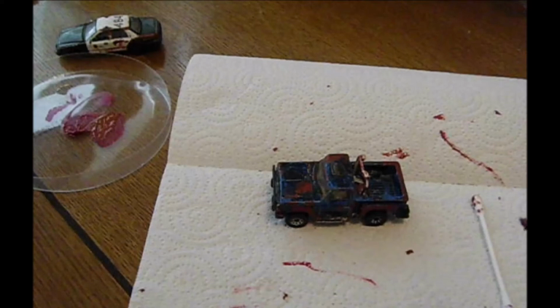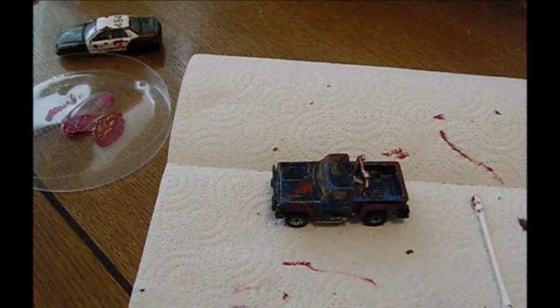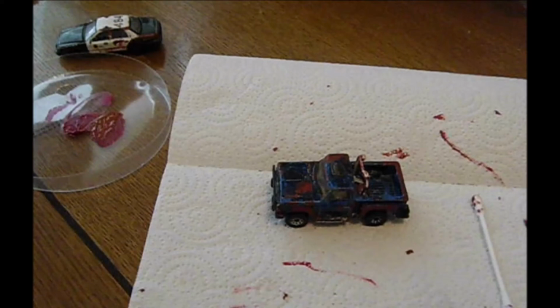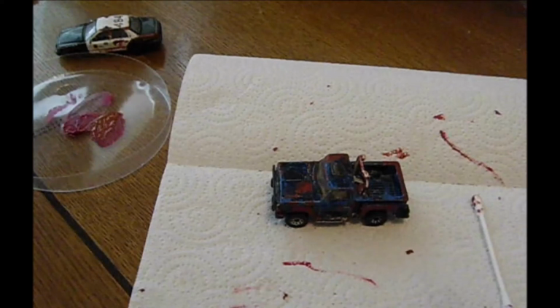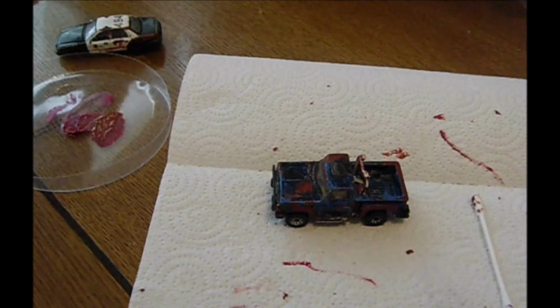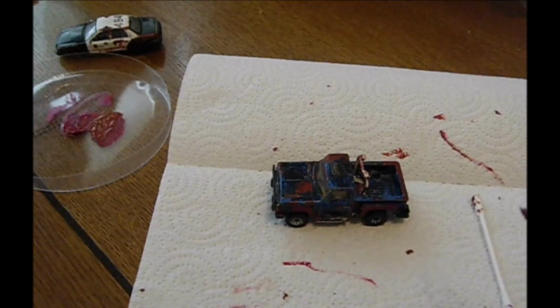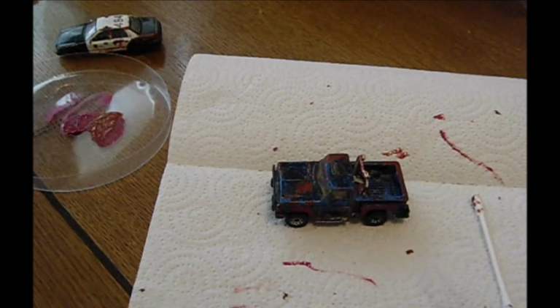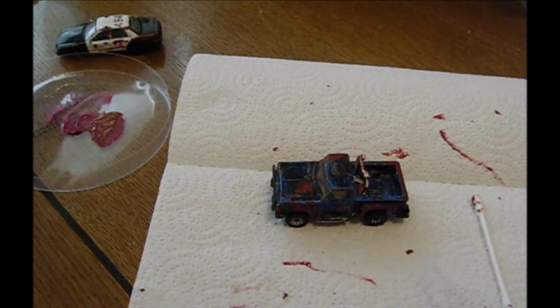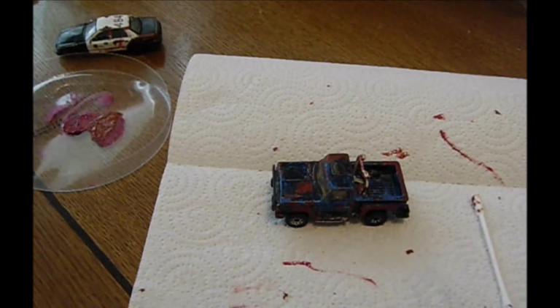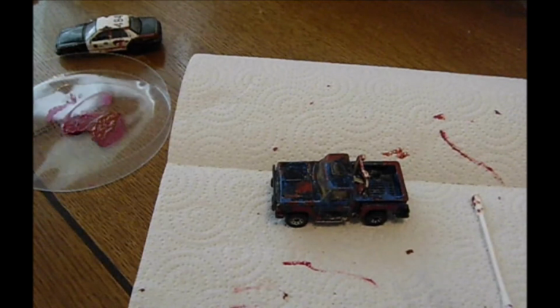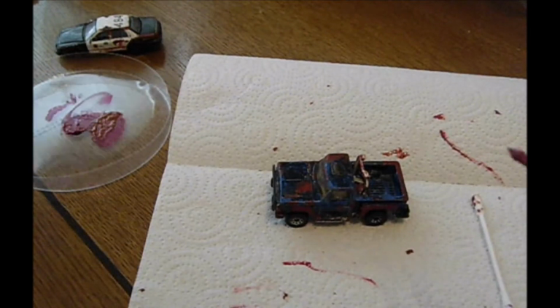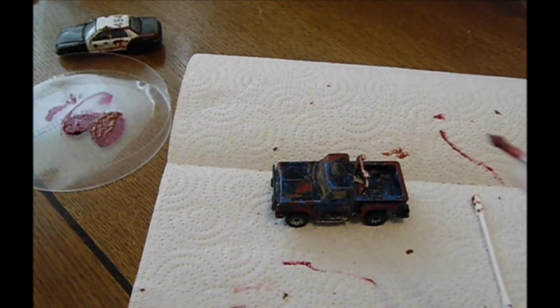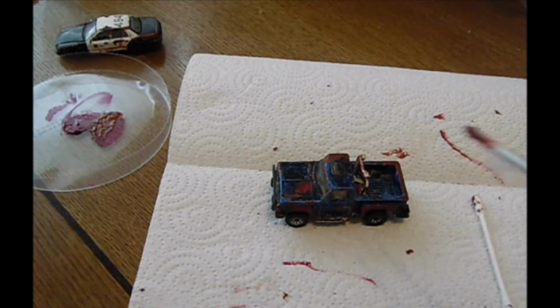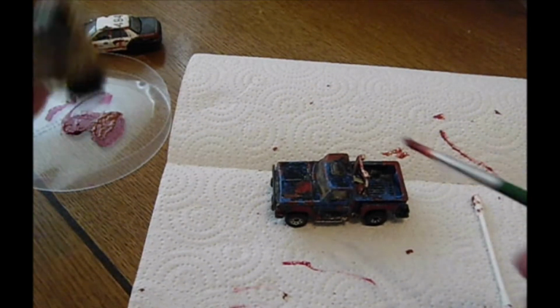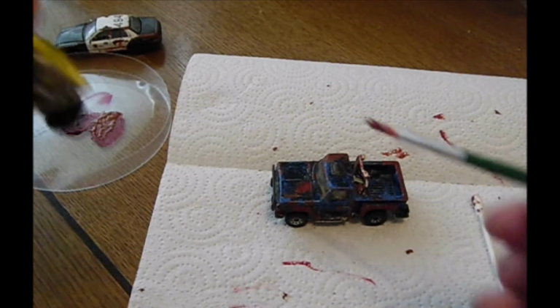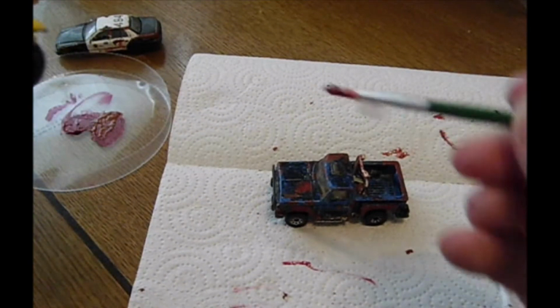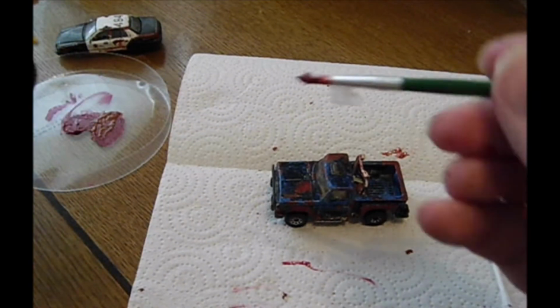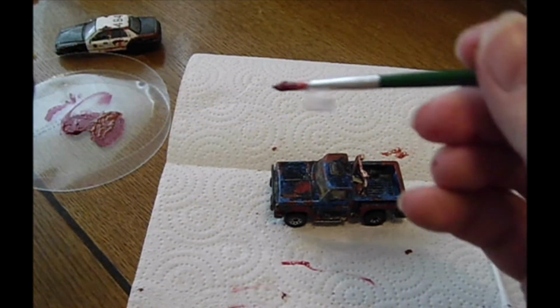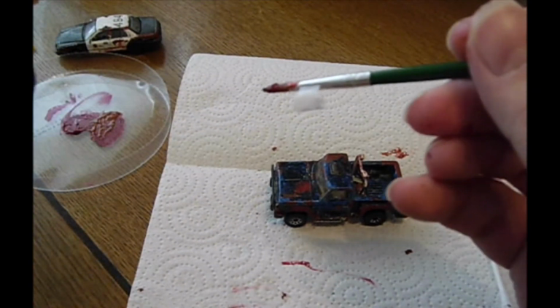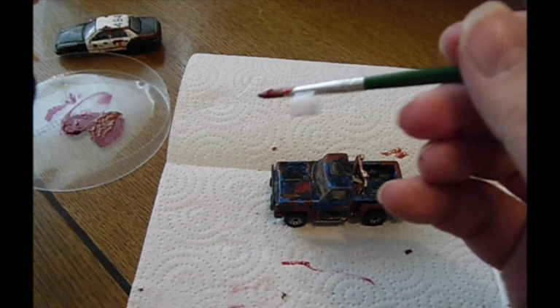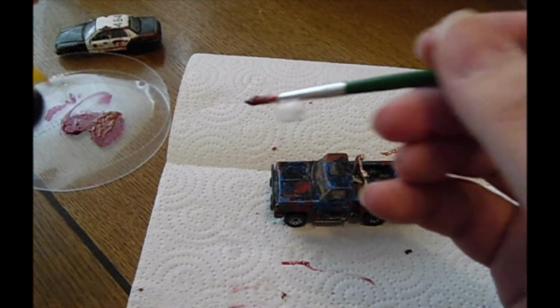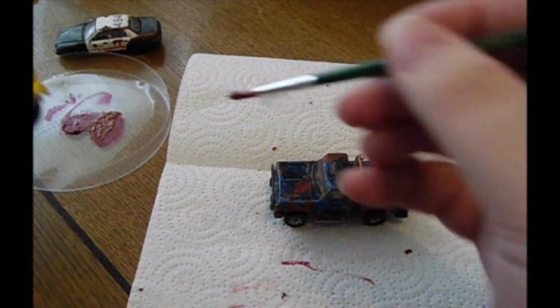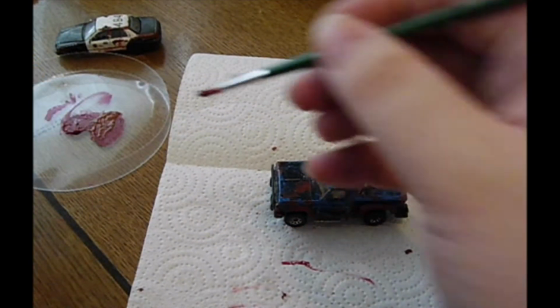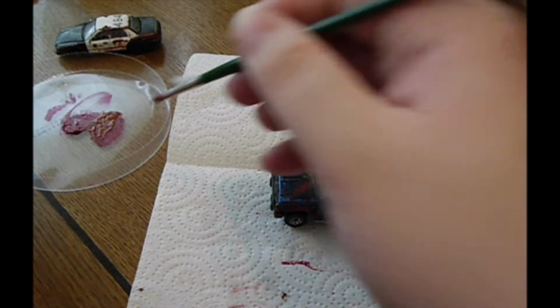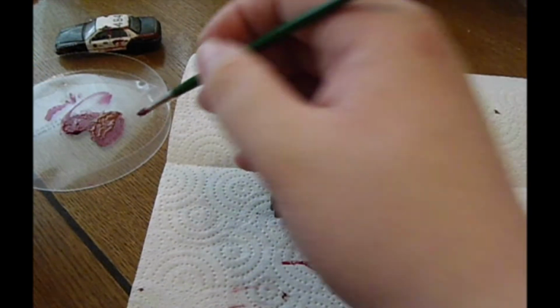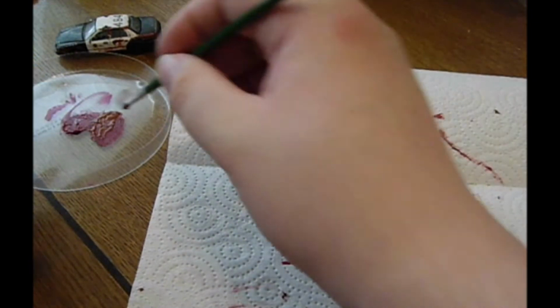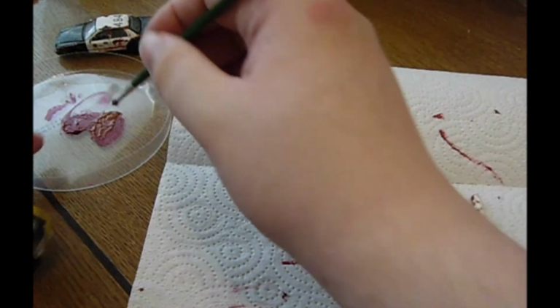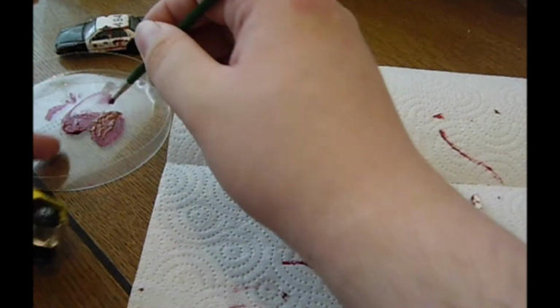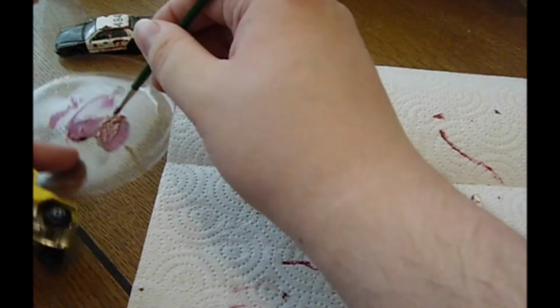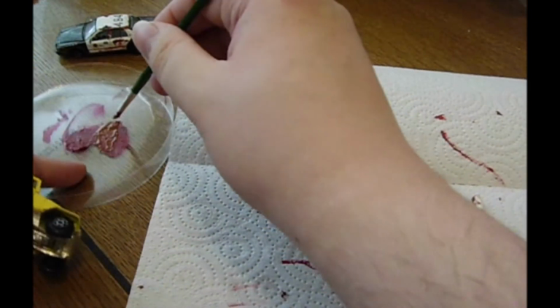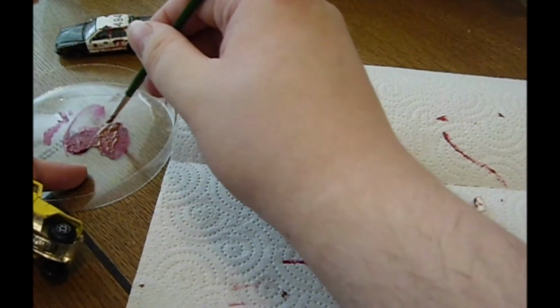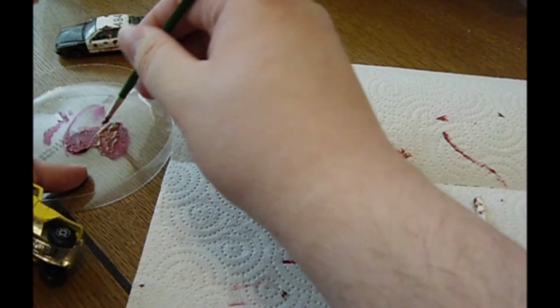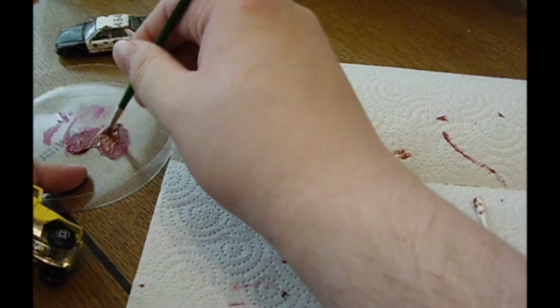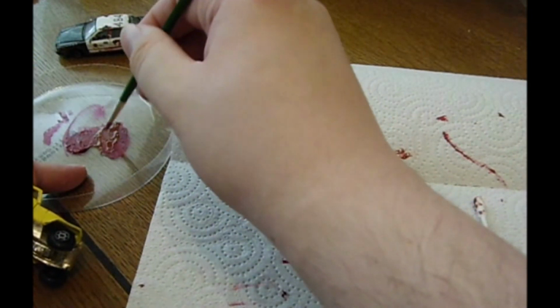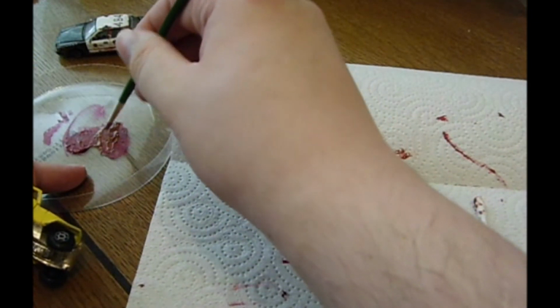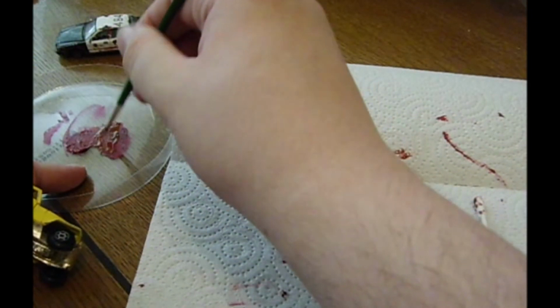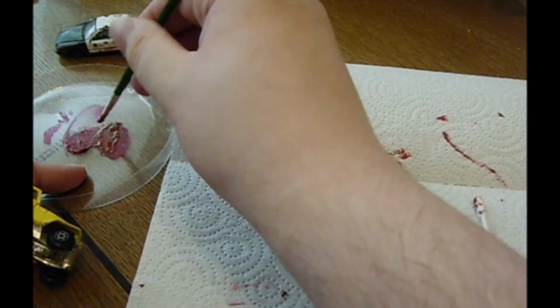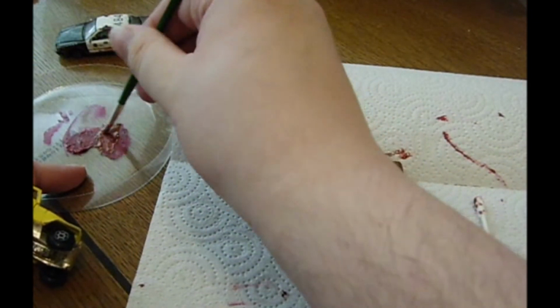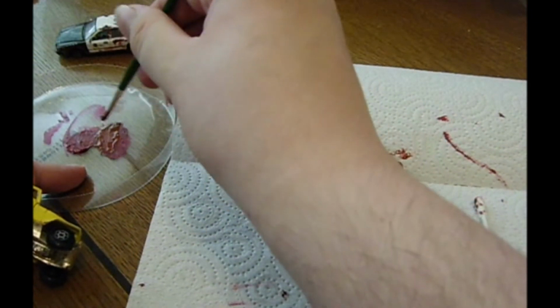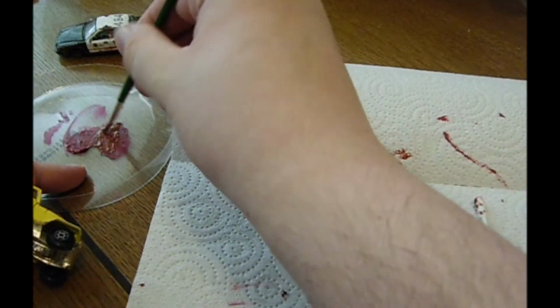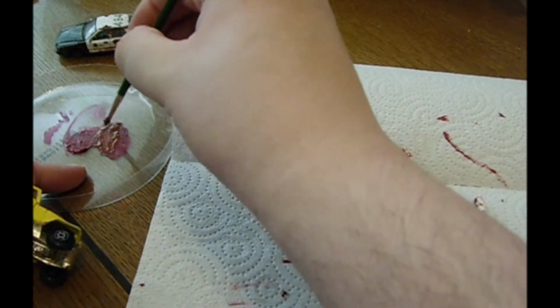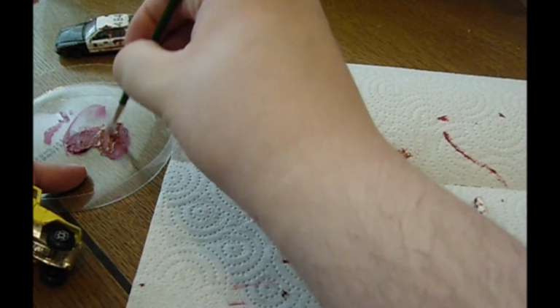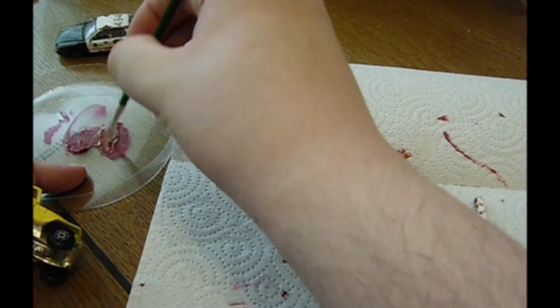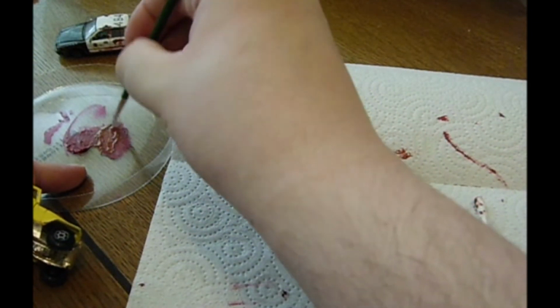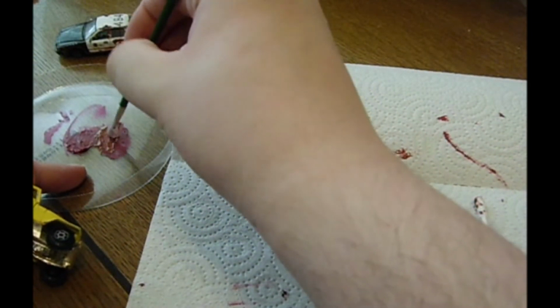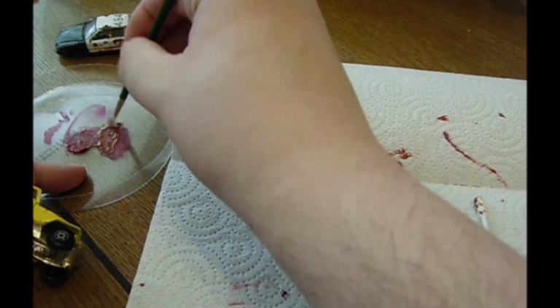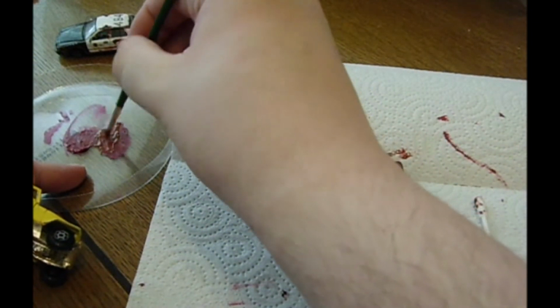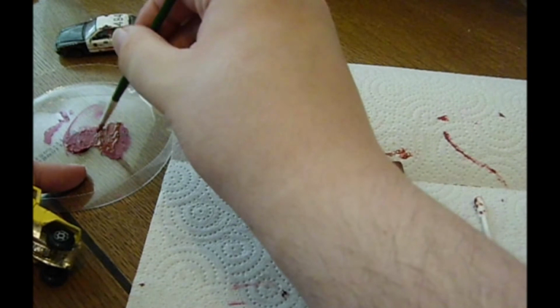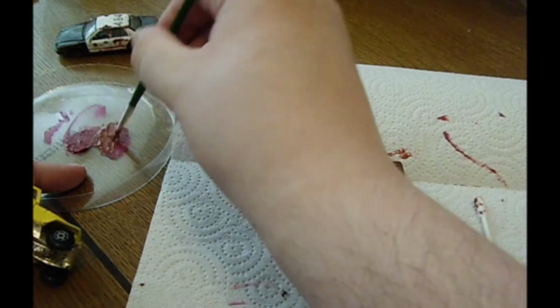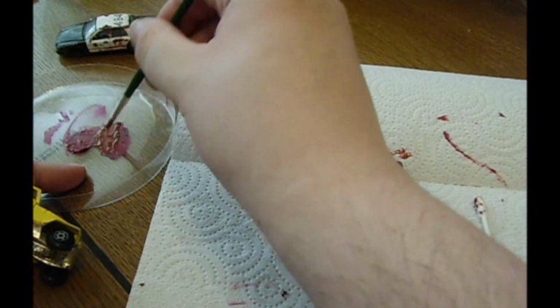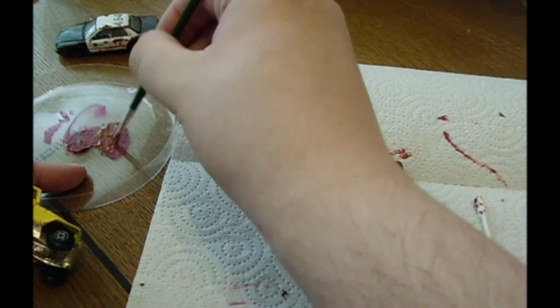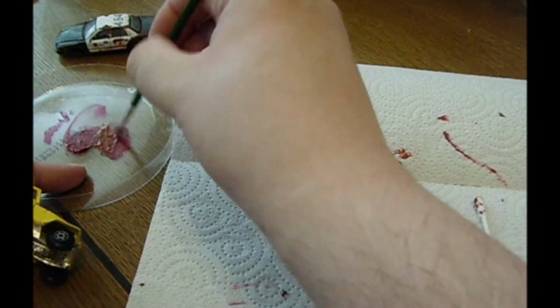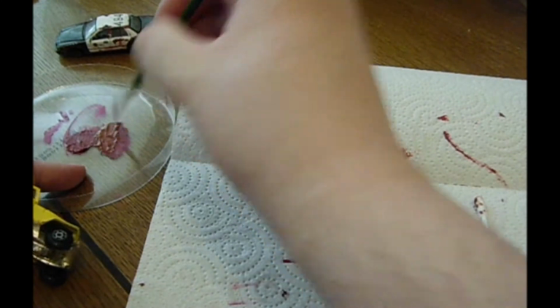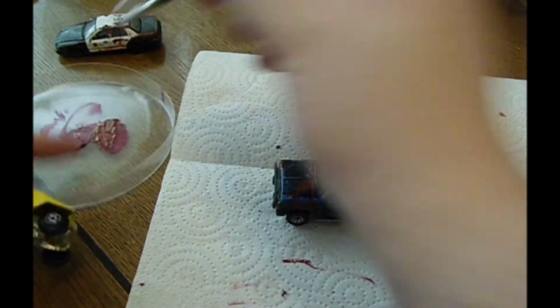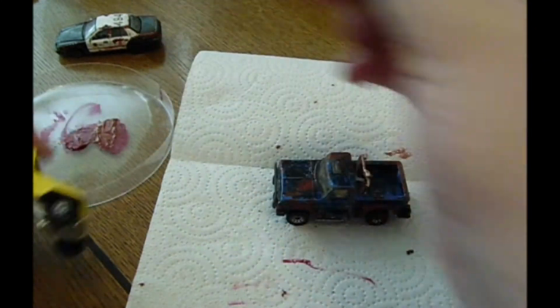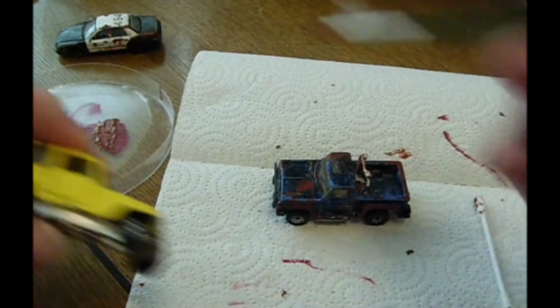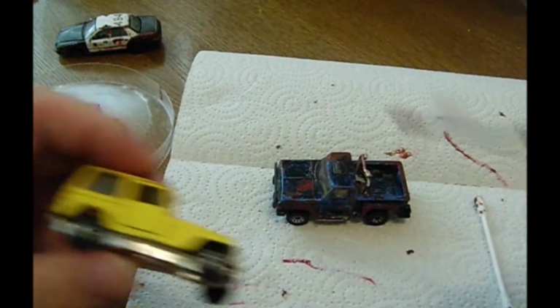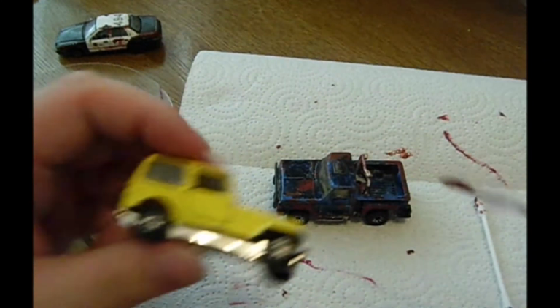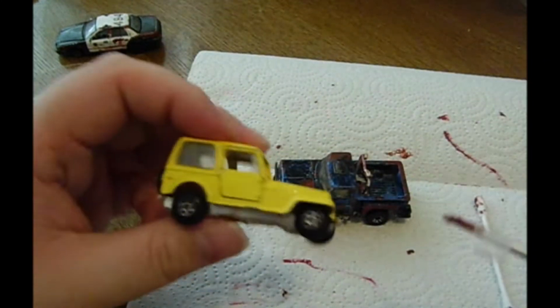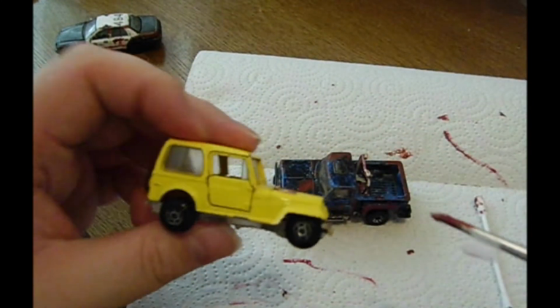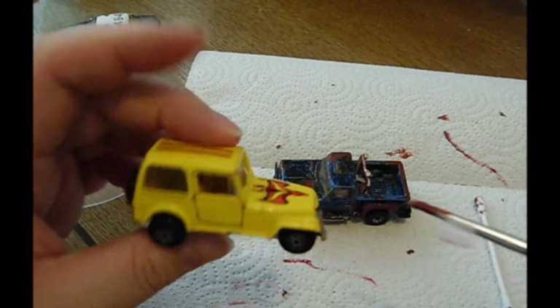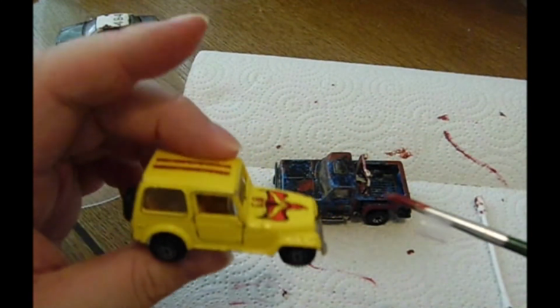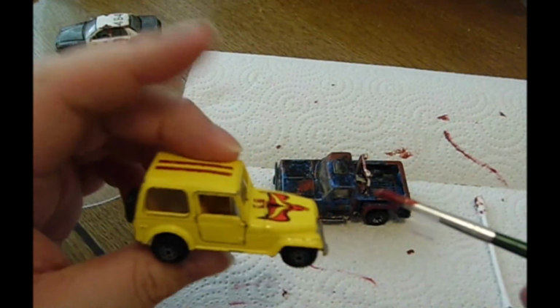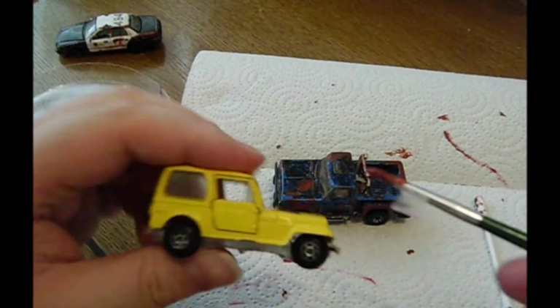Hello! Today I'm applying a bit of rust to this beautiful old Jeep.